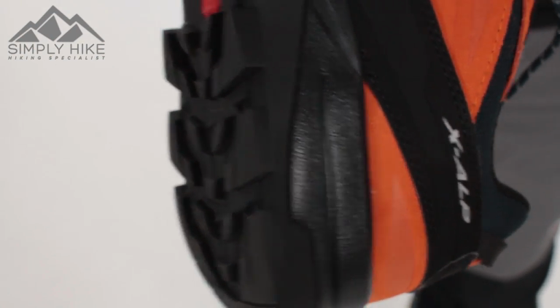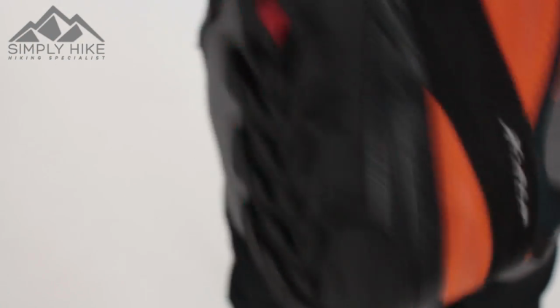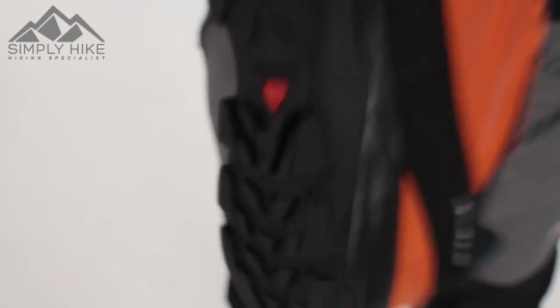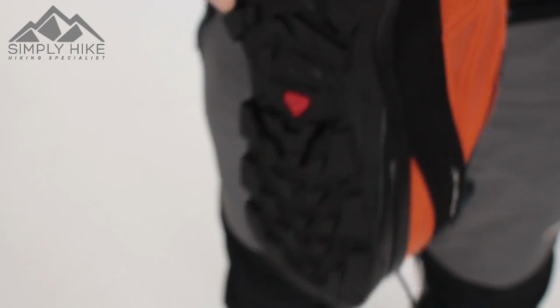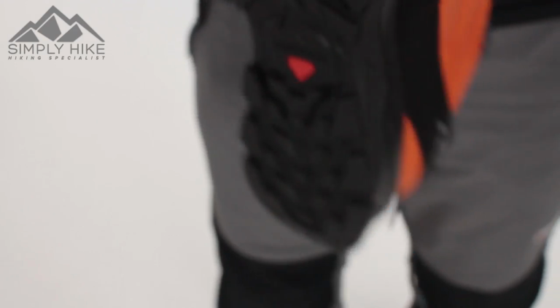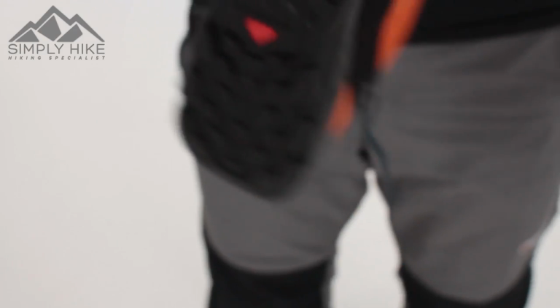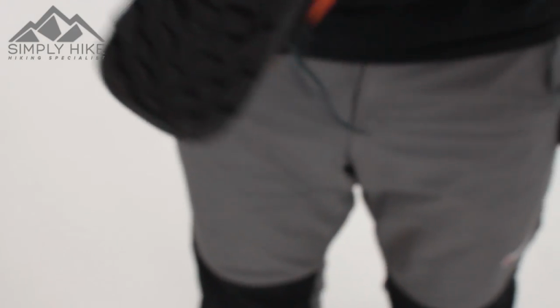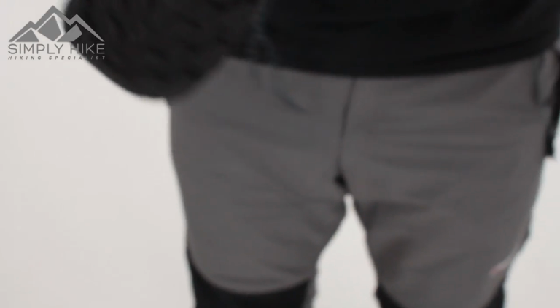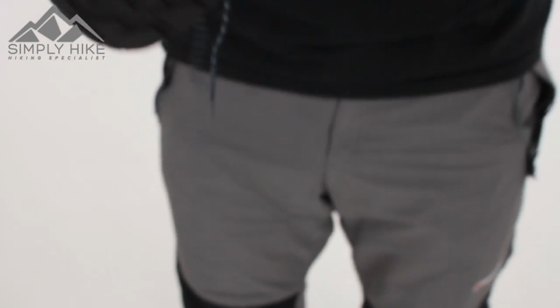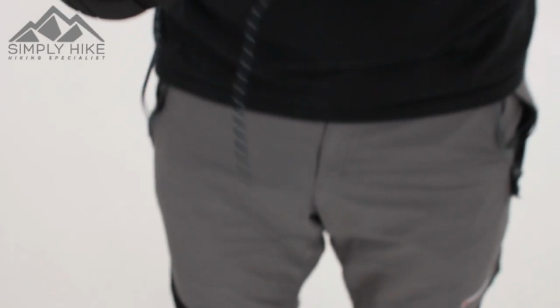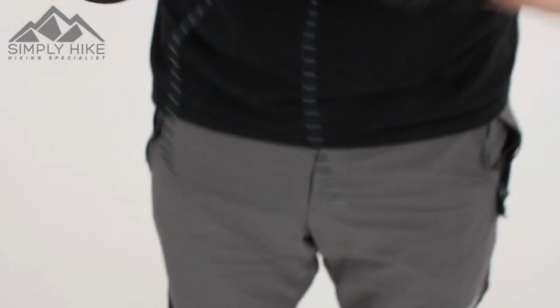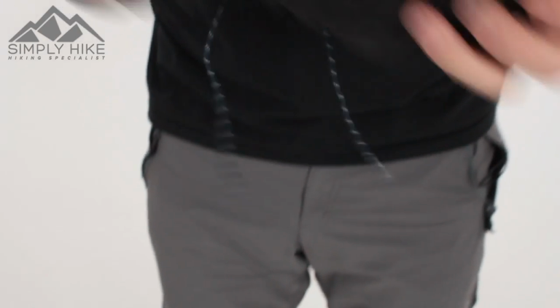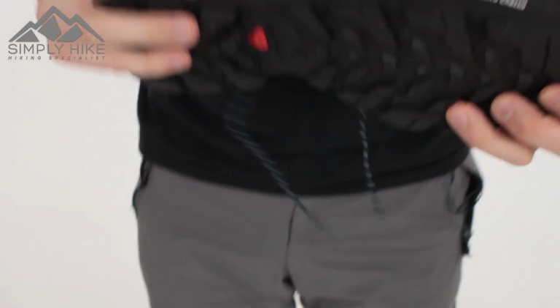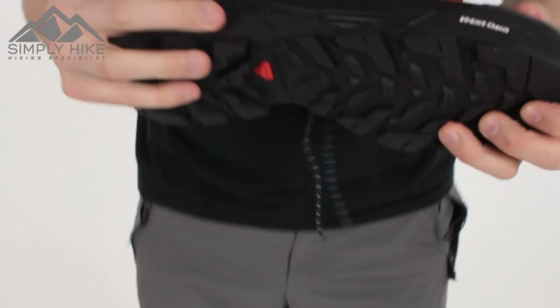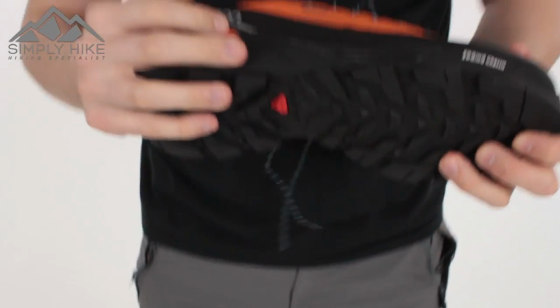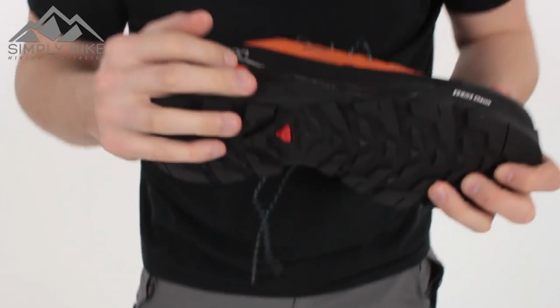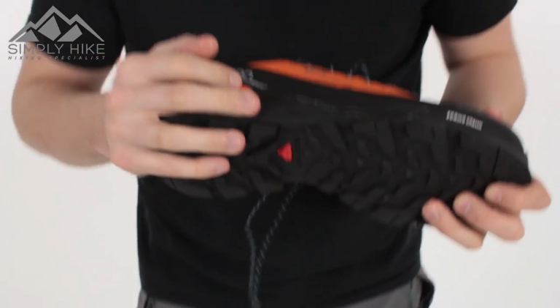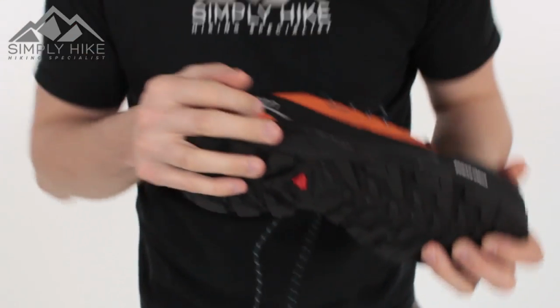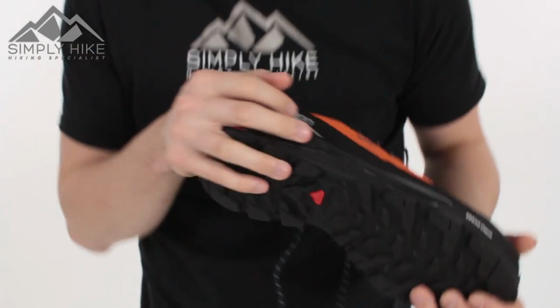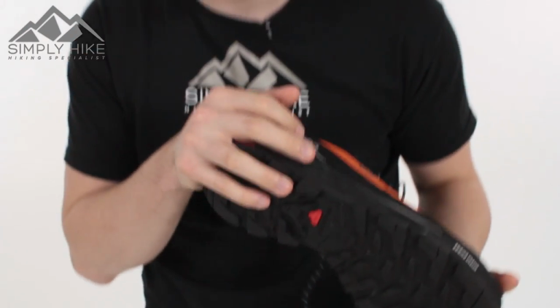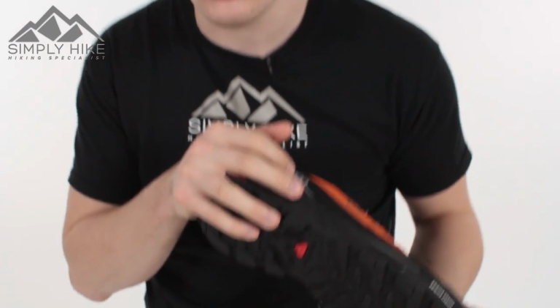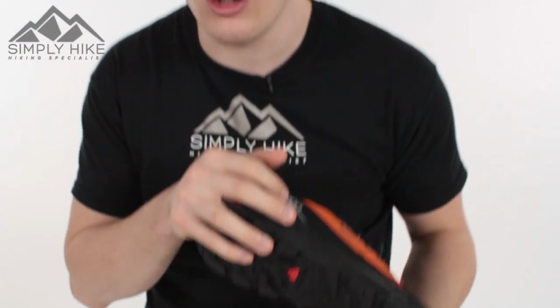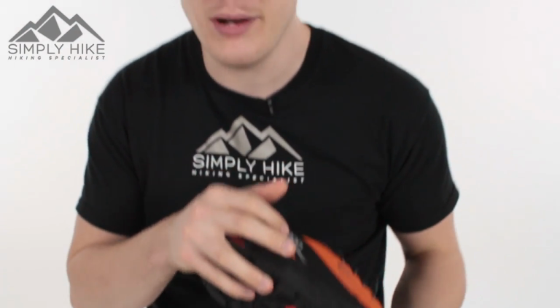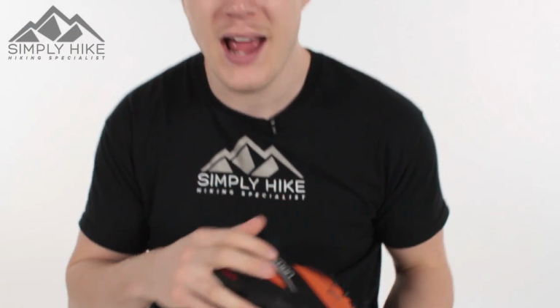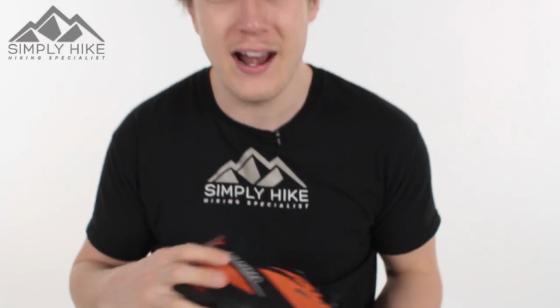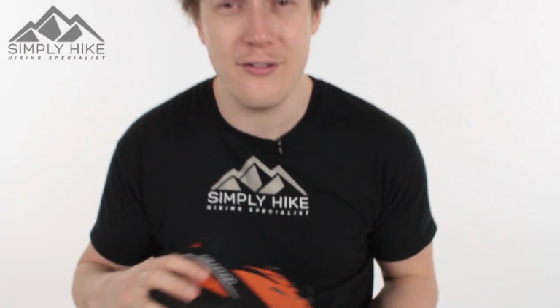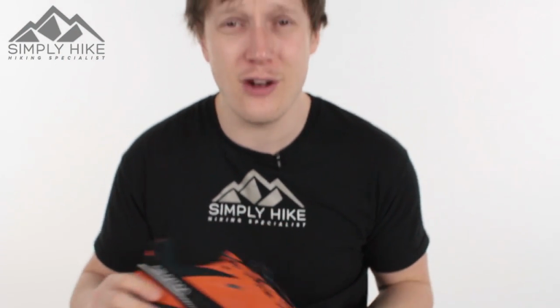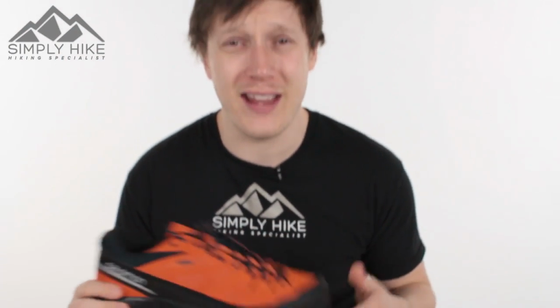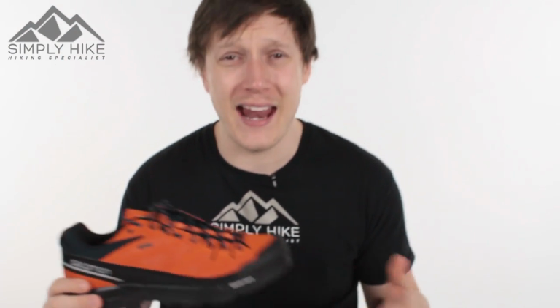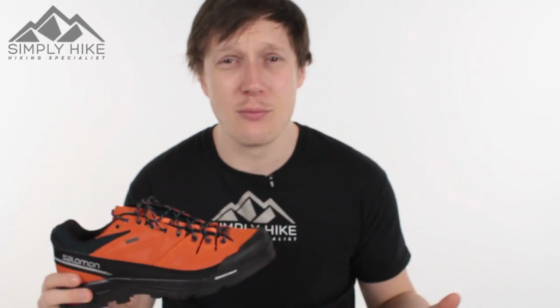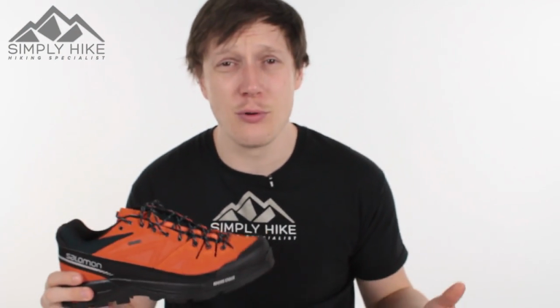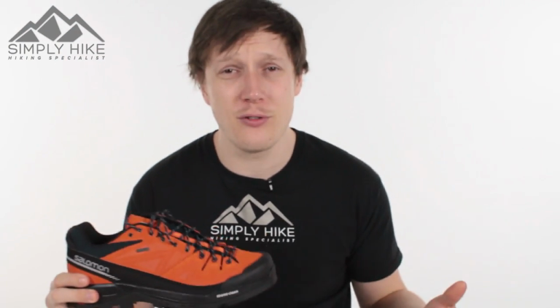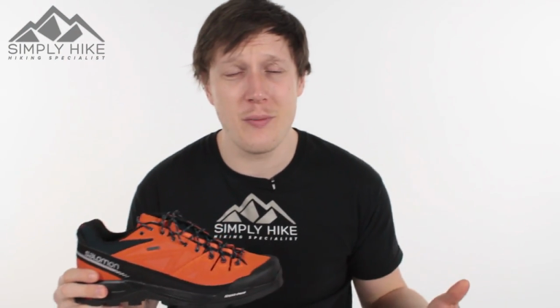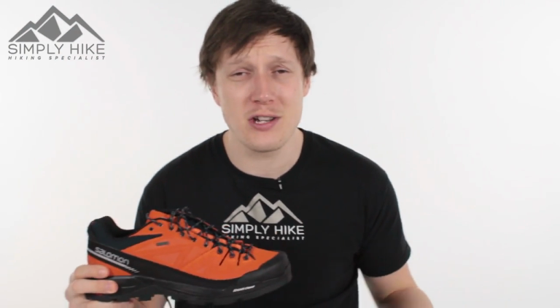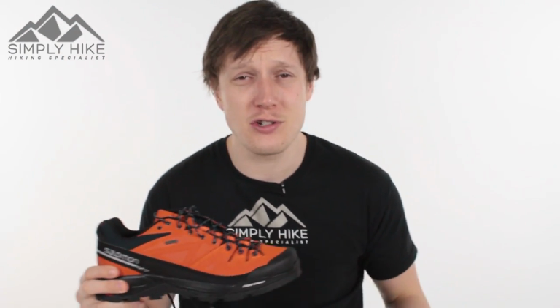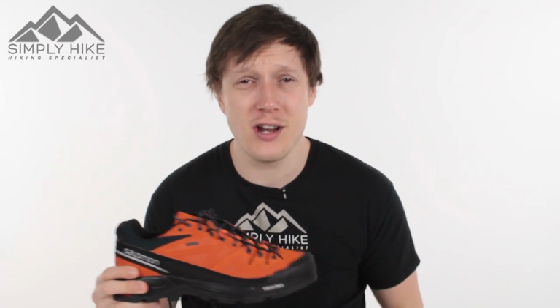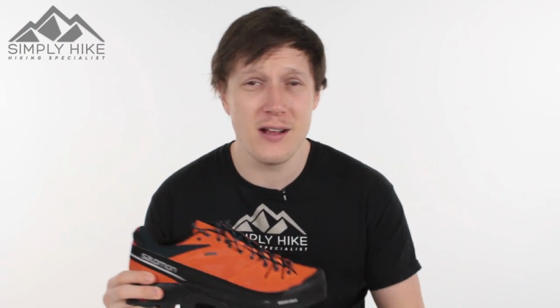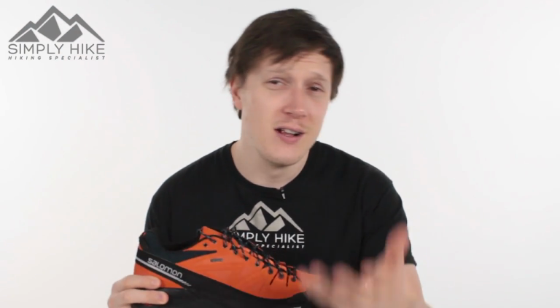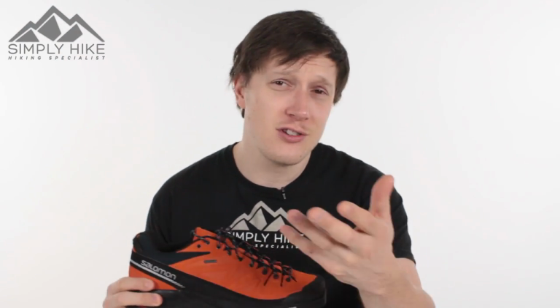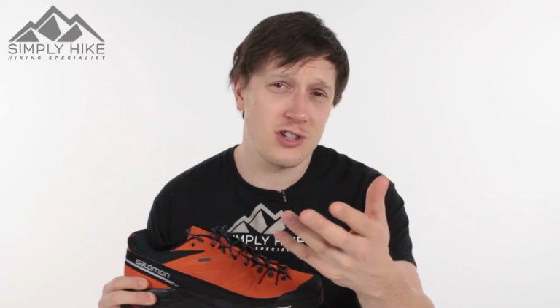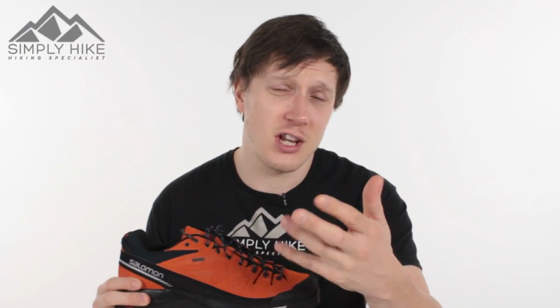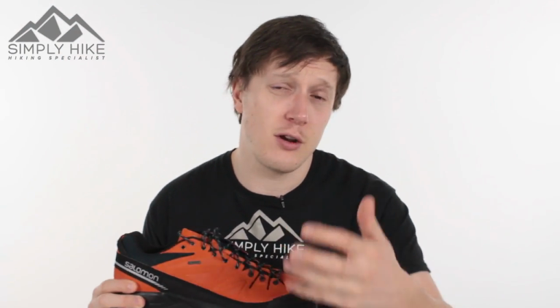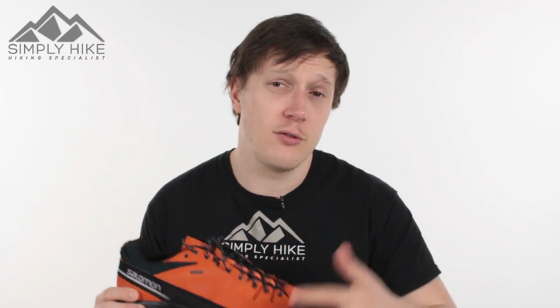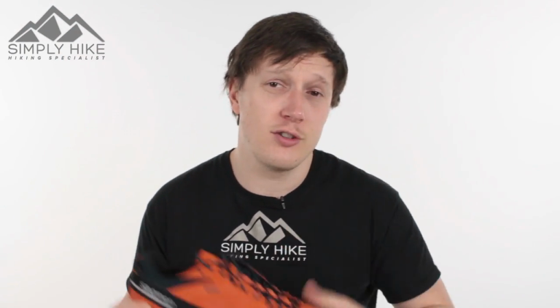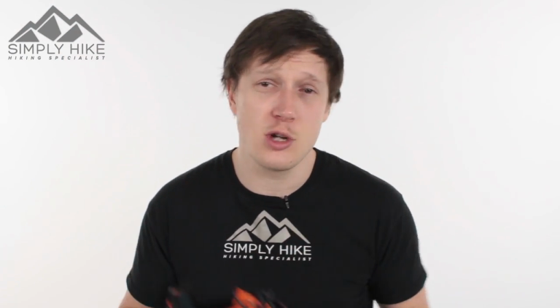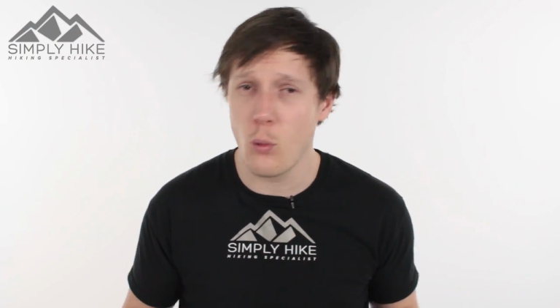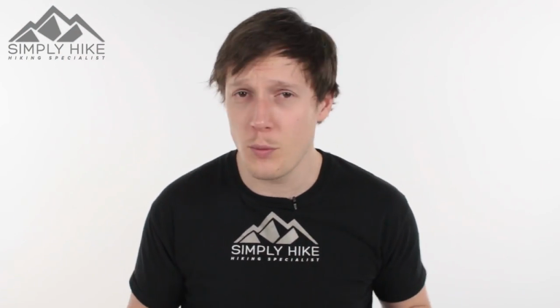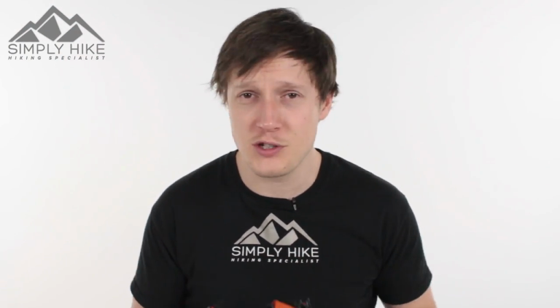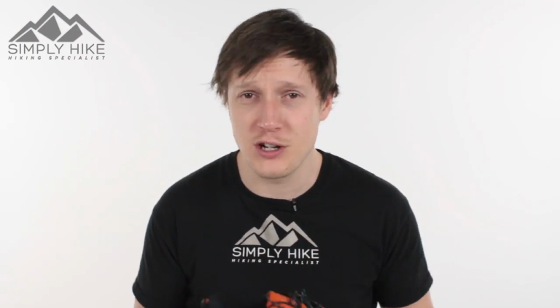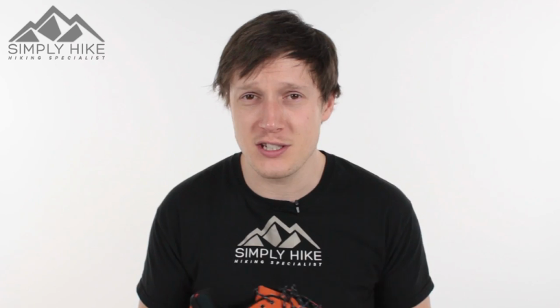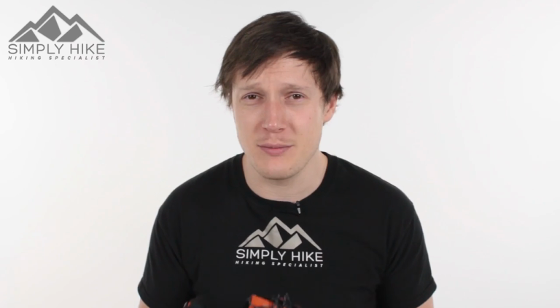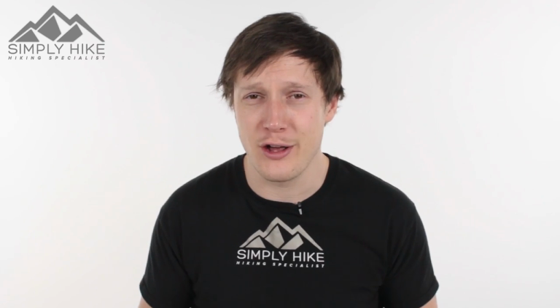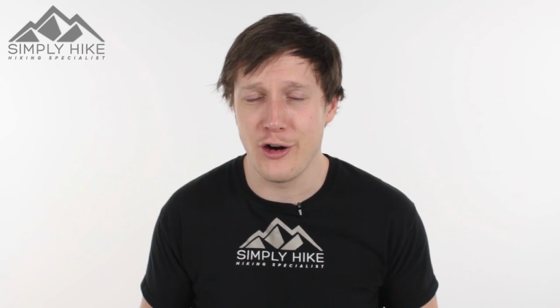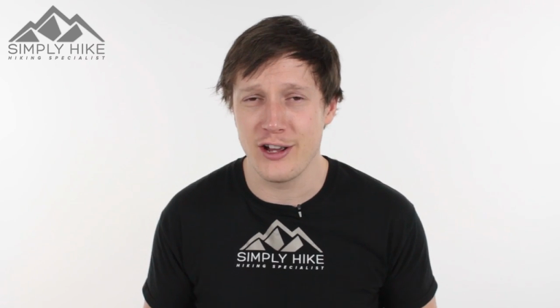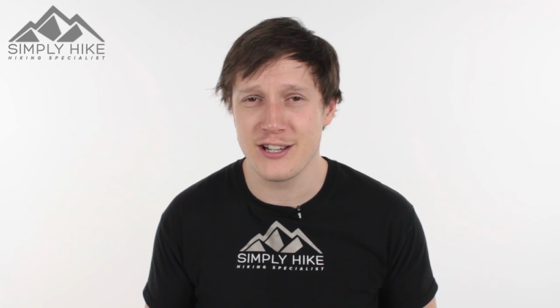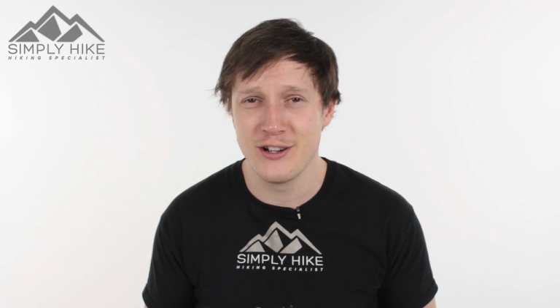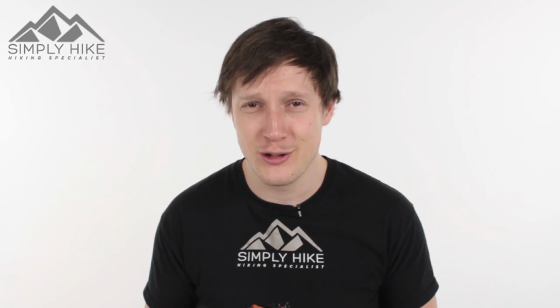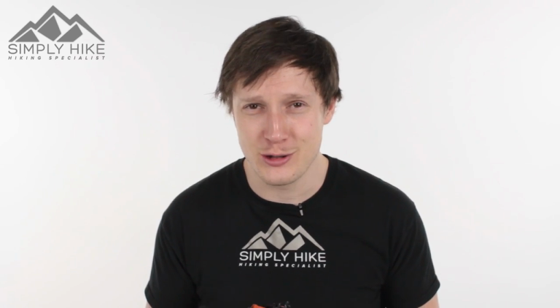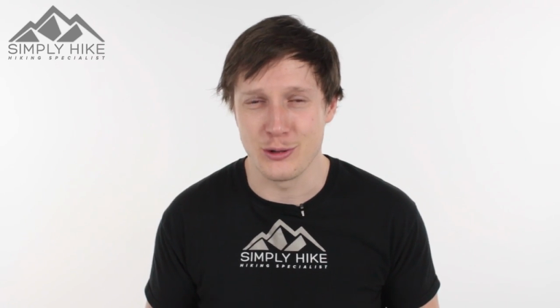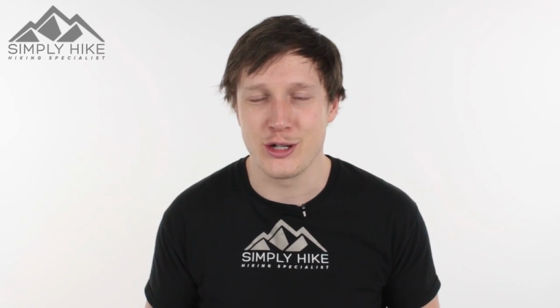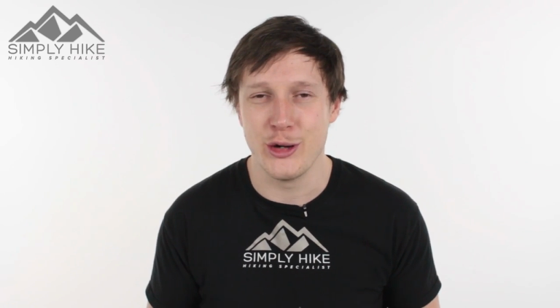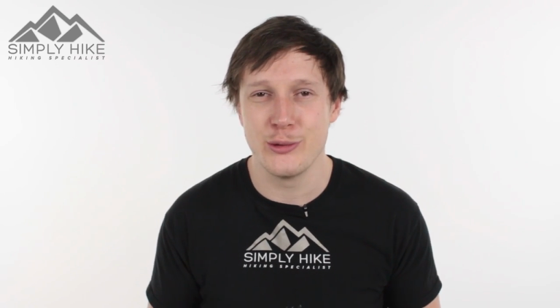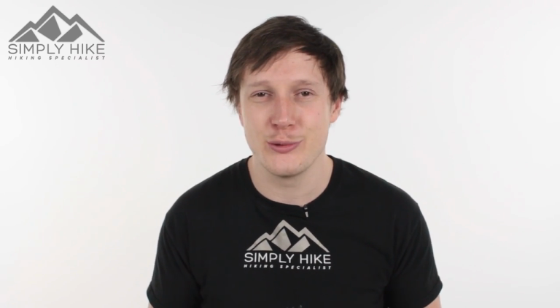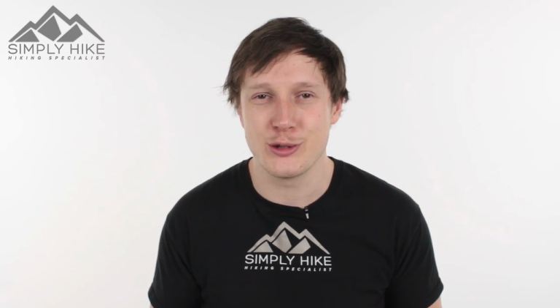All in all this is a really nice trail shoe from Salomon, and if you'd like any more information on it just head over to our website simplyhike.co.uk.